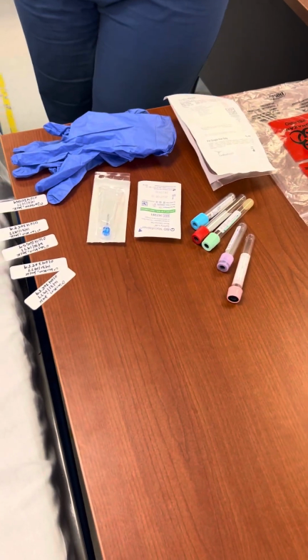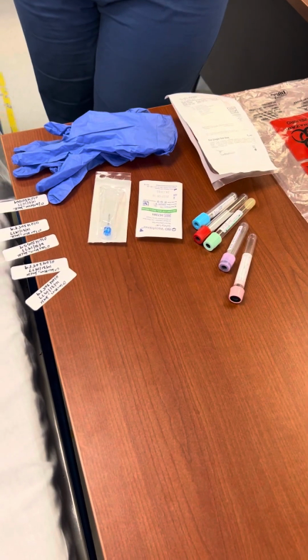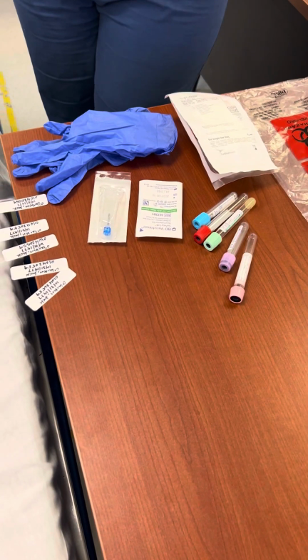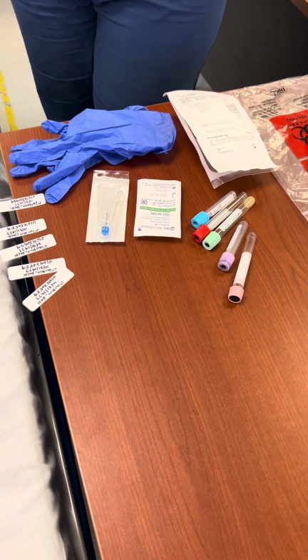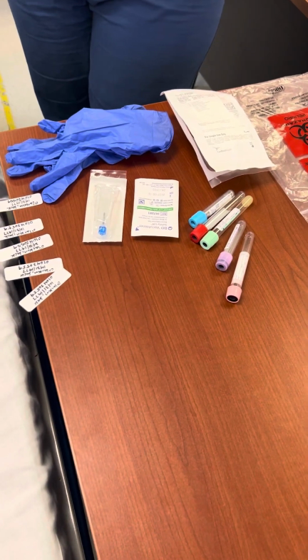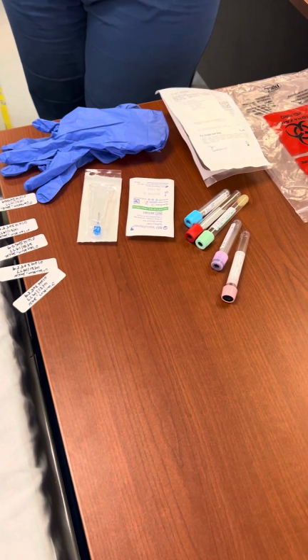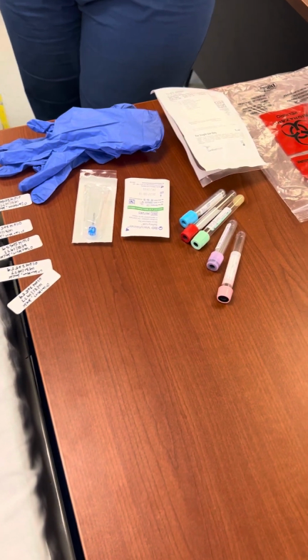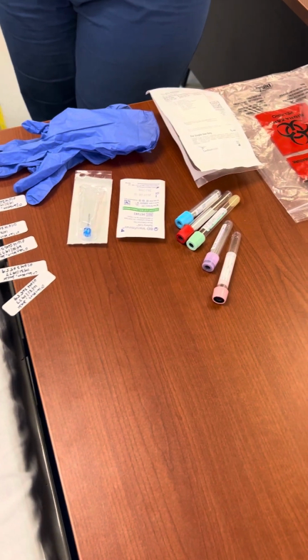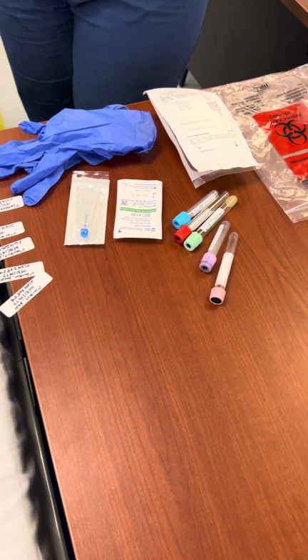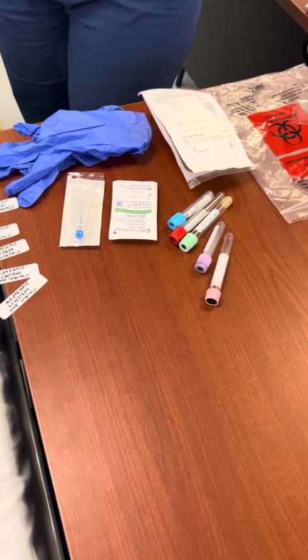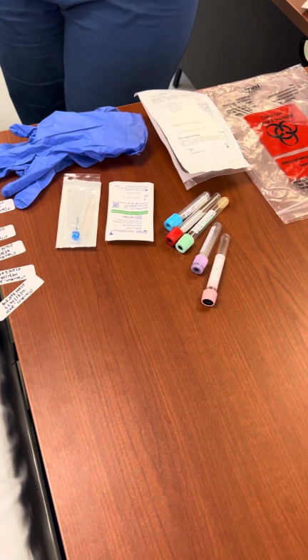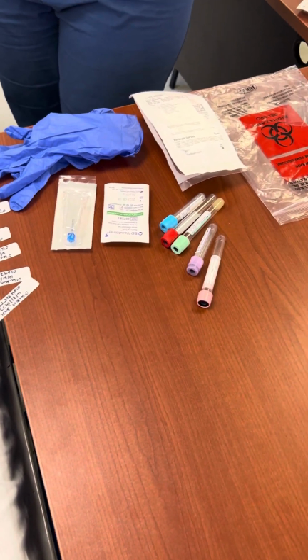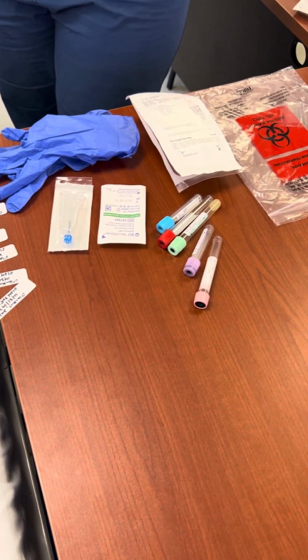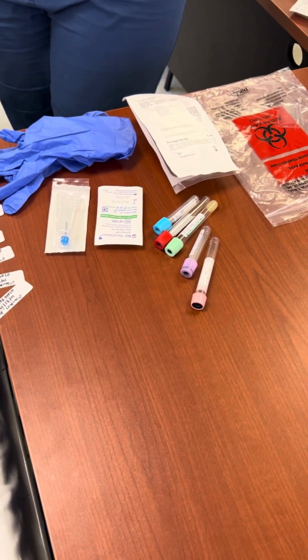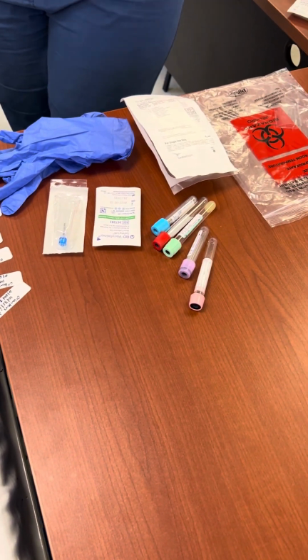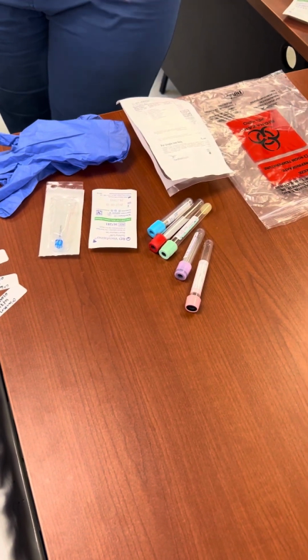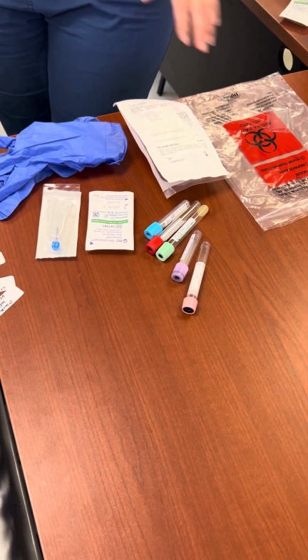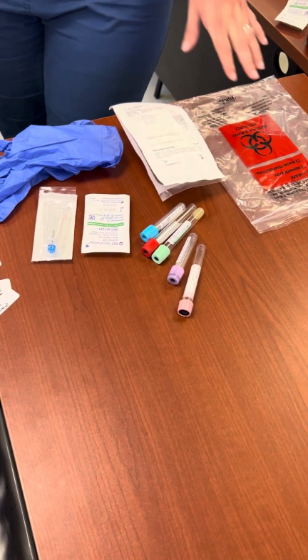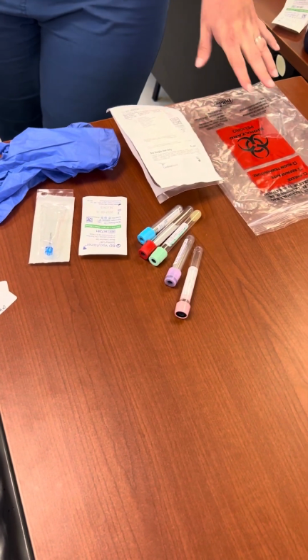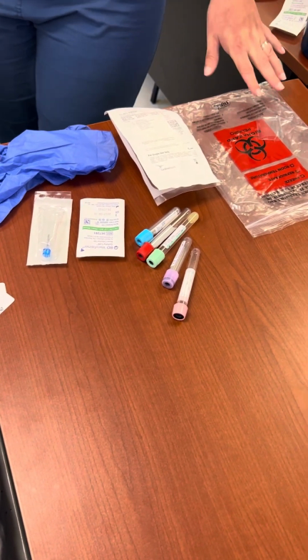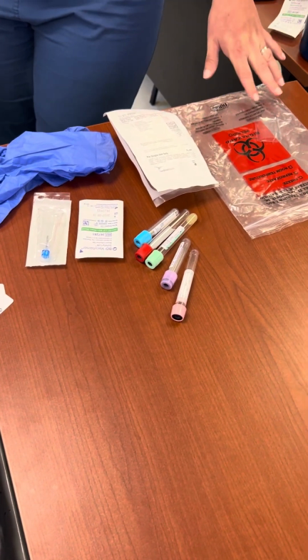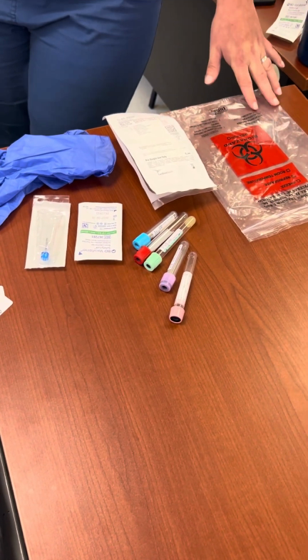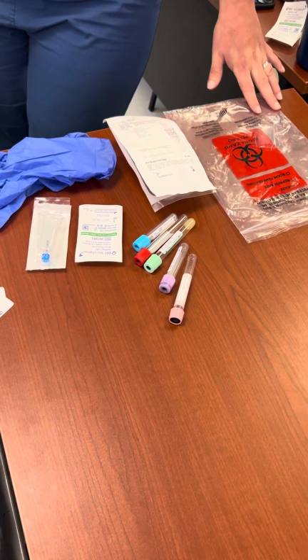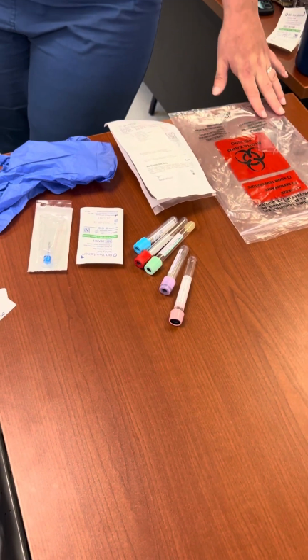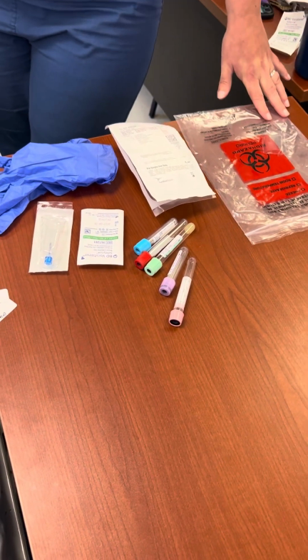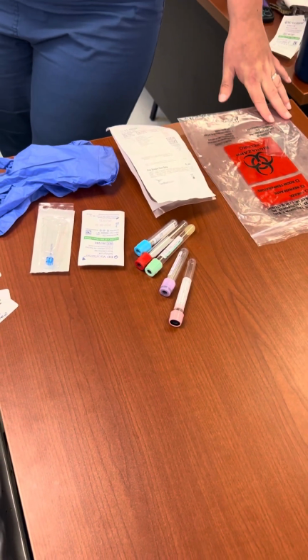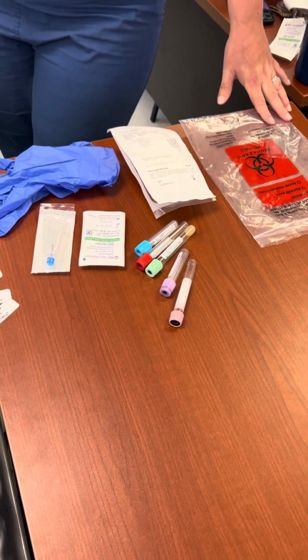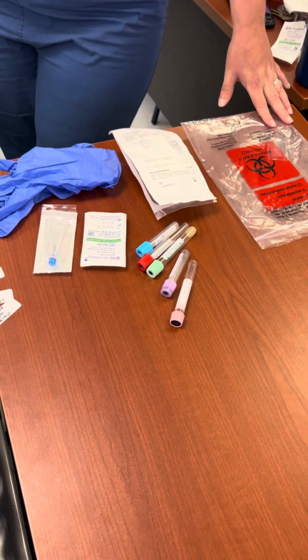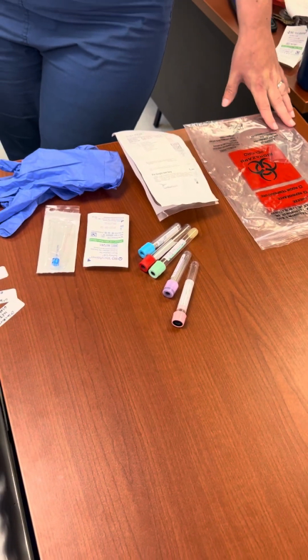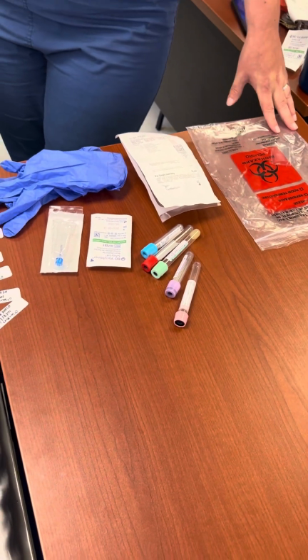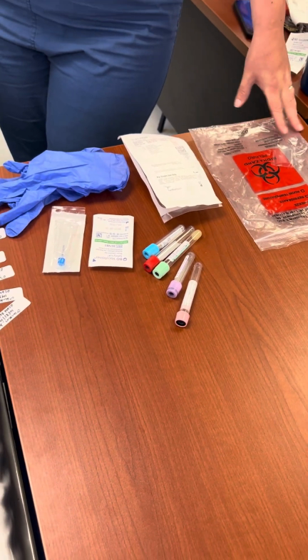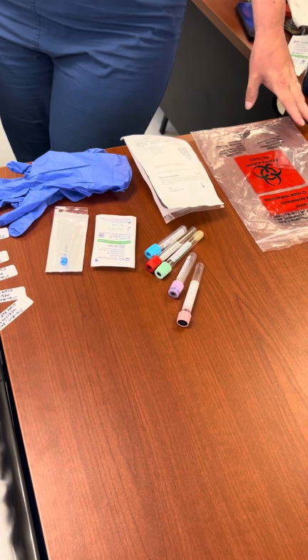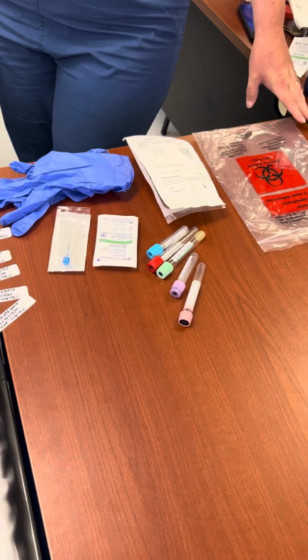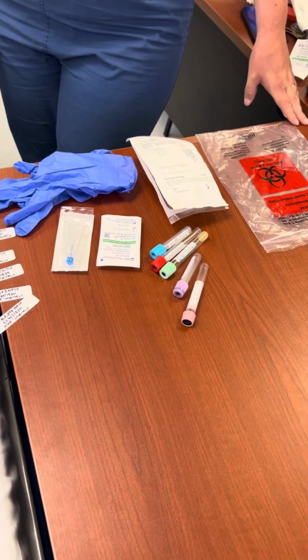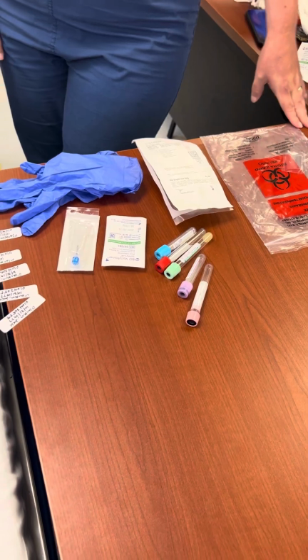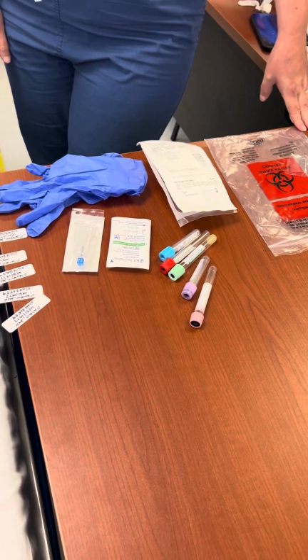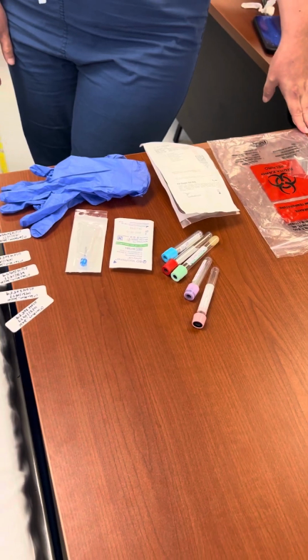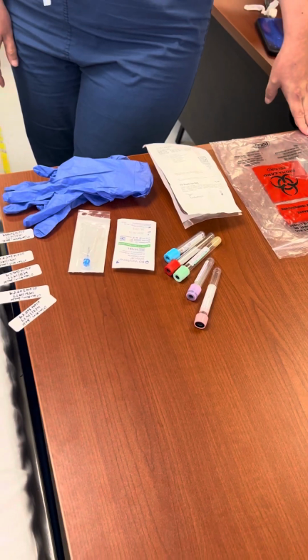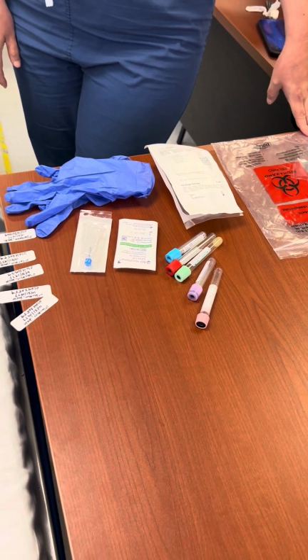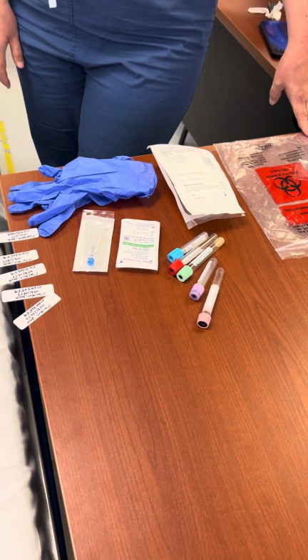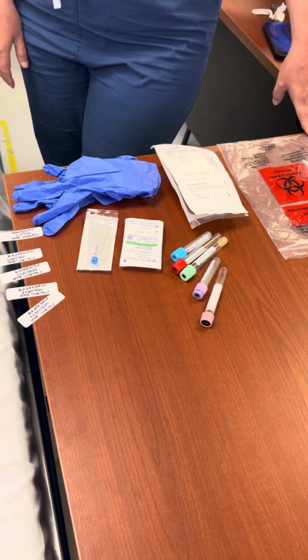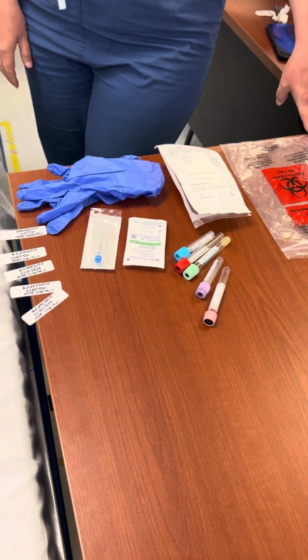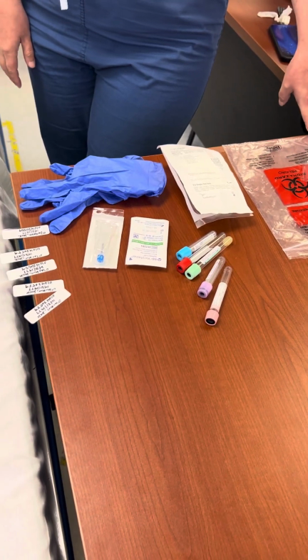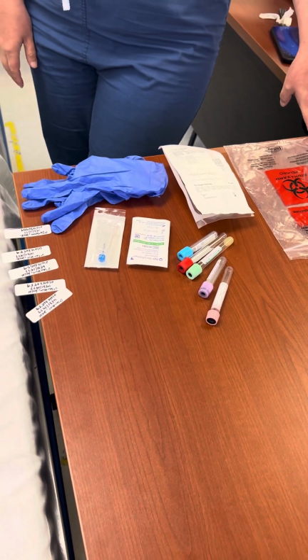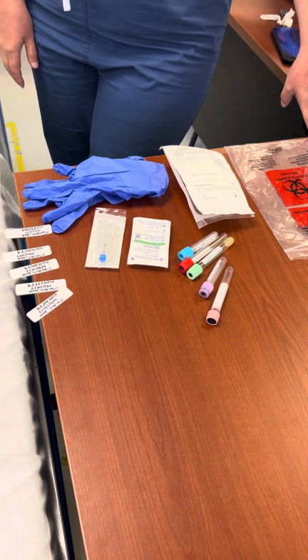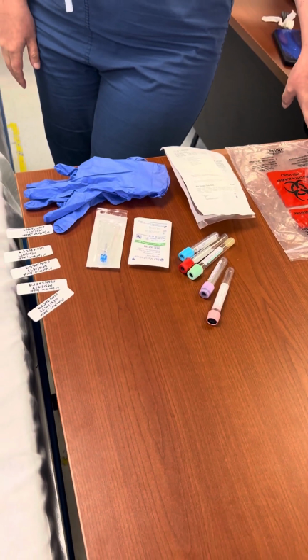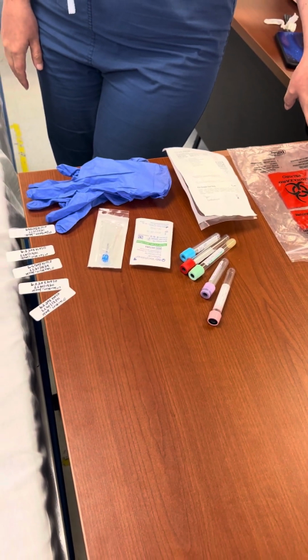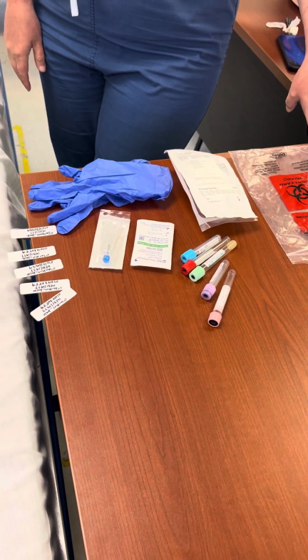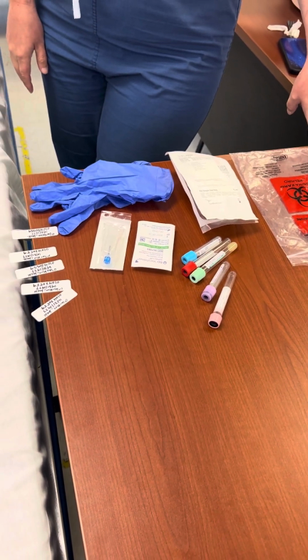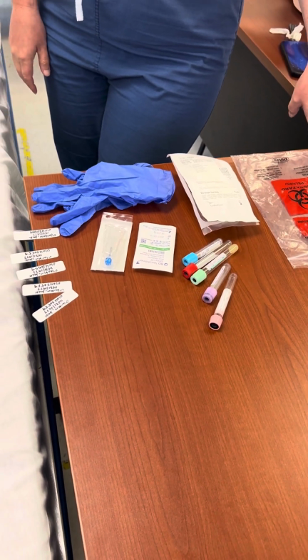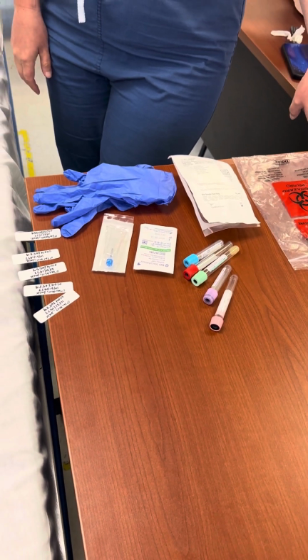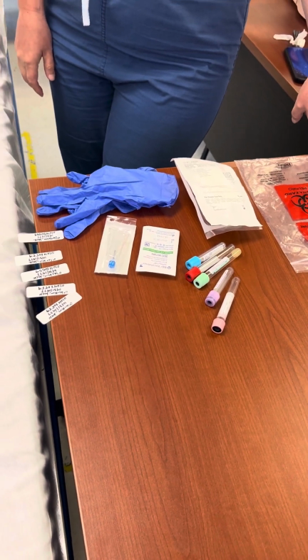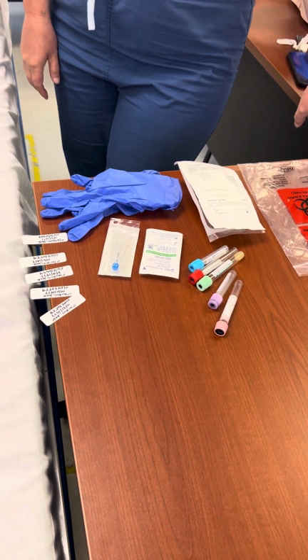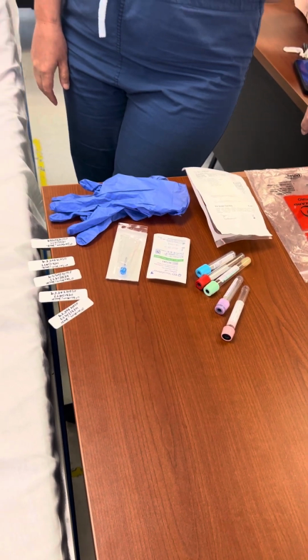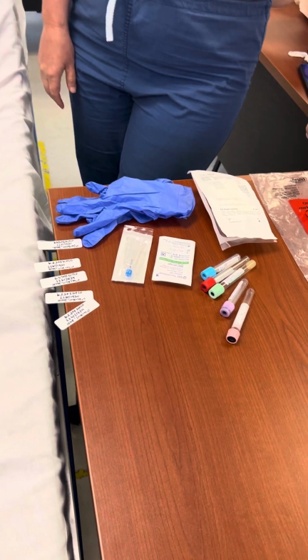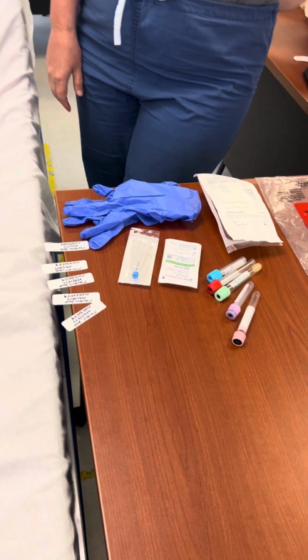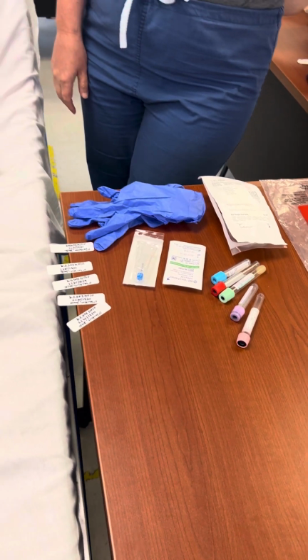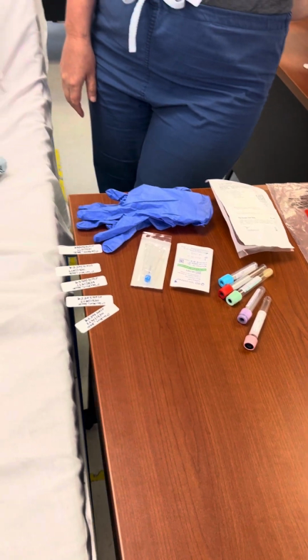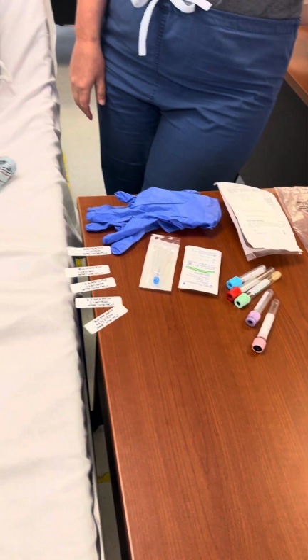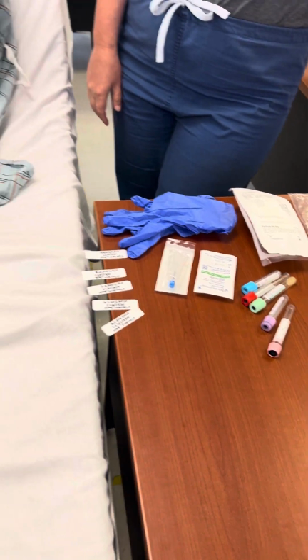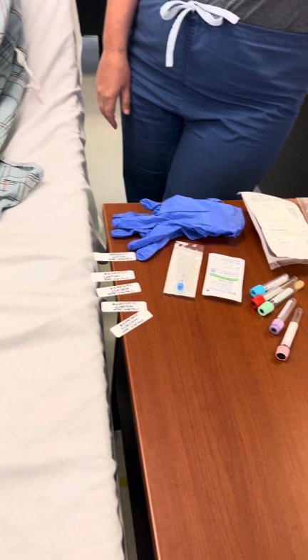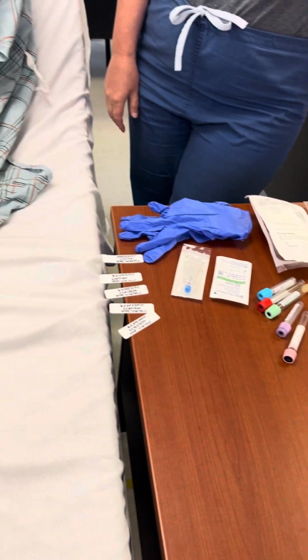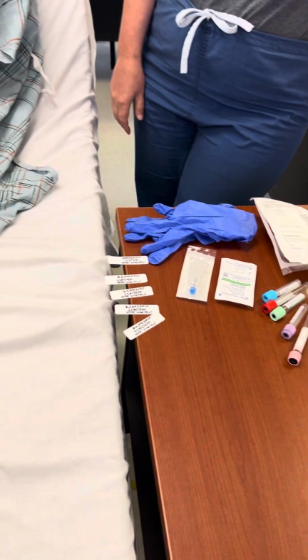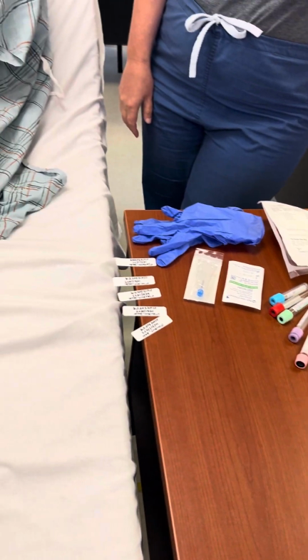We will demonstrate the appropriate procedure and protocol in obtaining lab specimens via venipuncture.